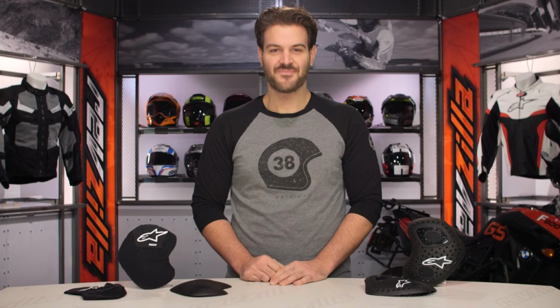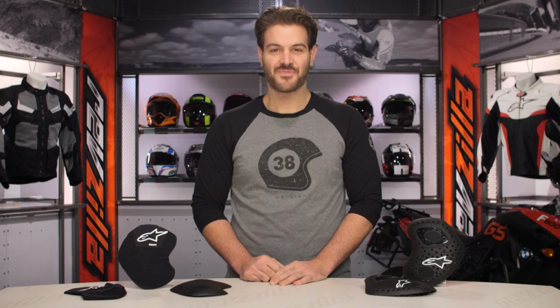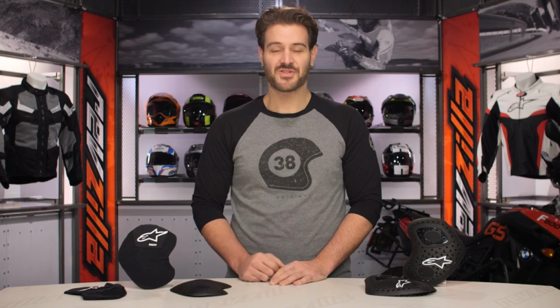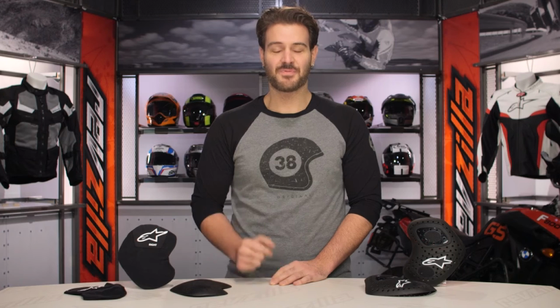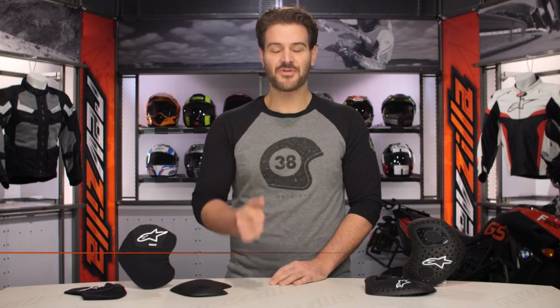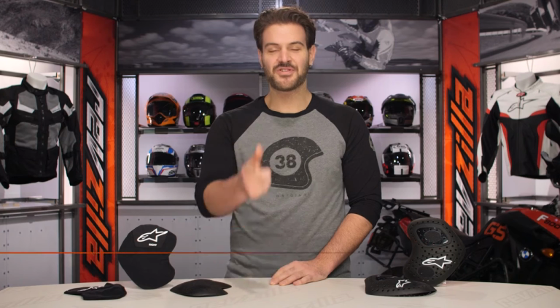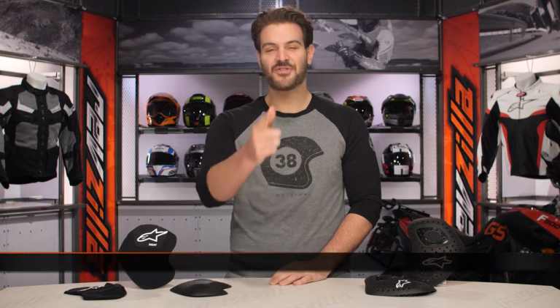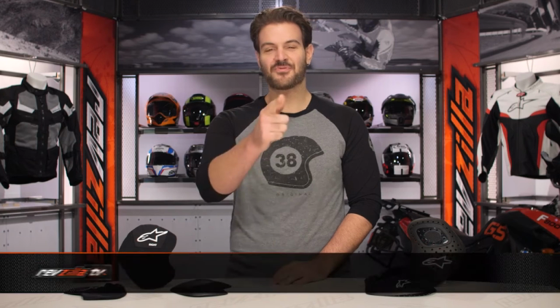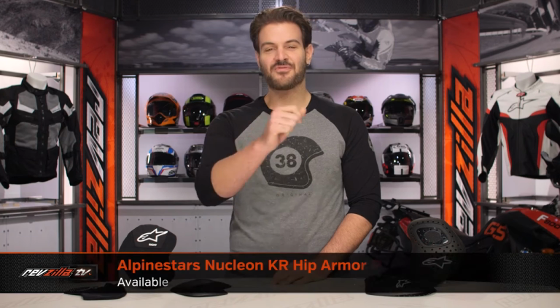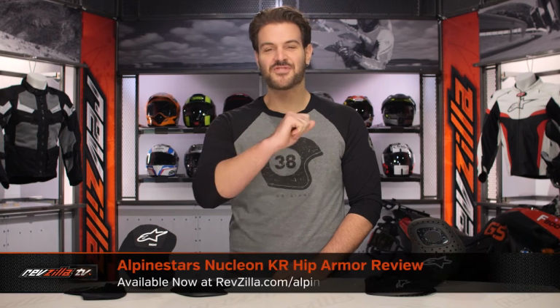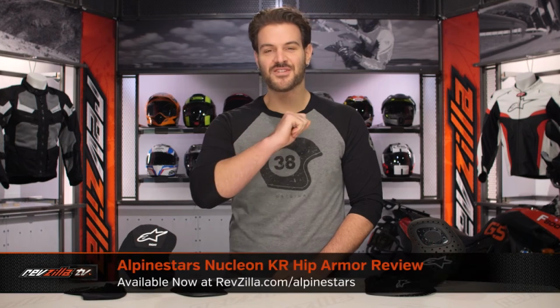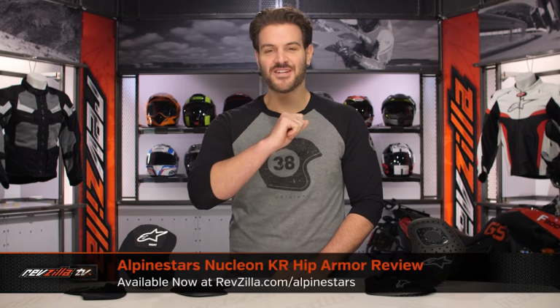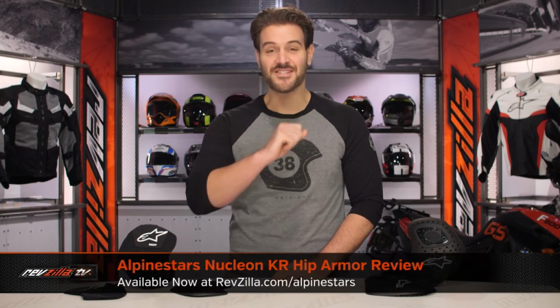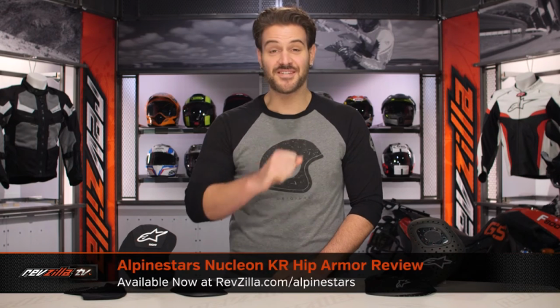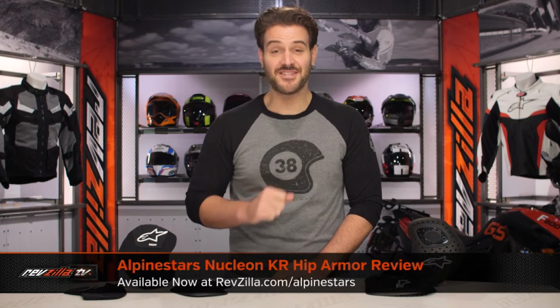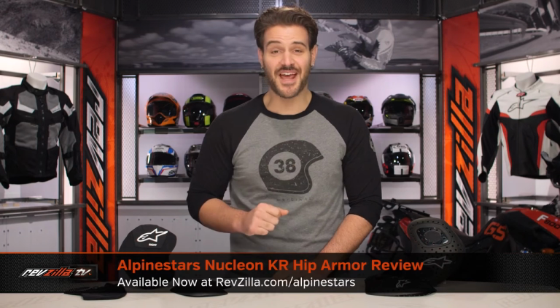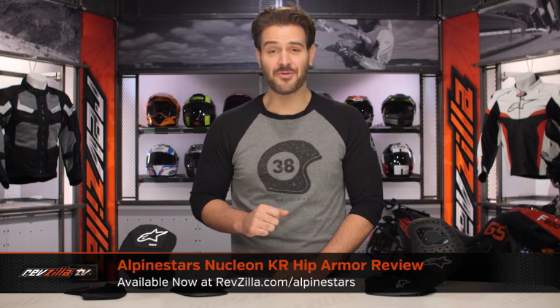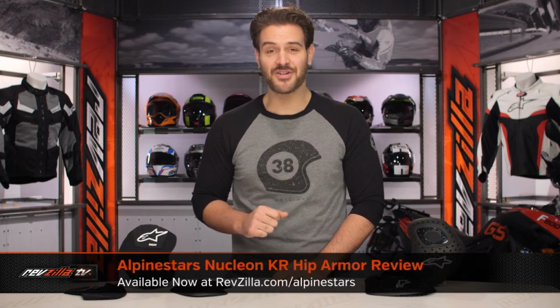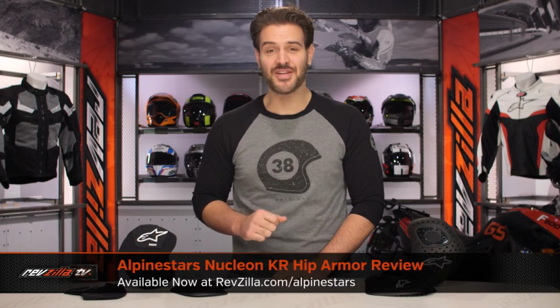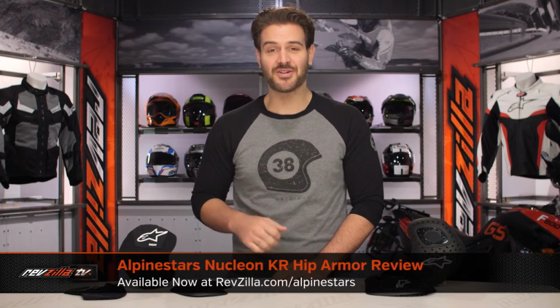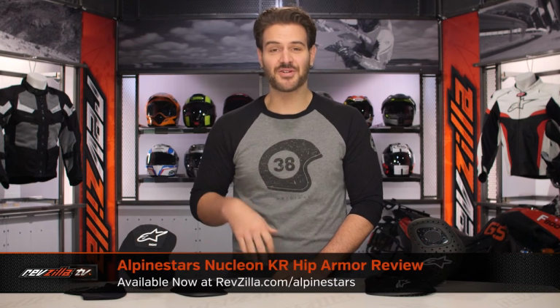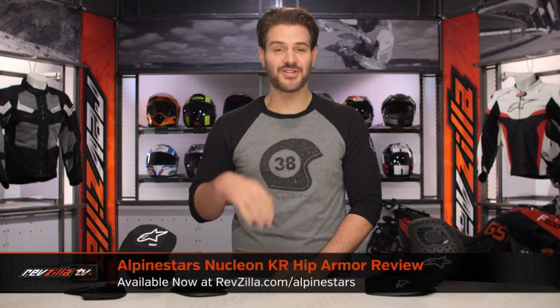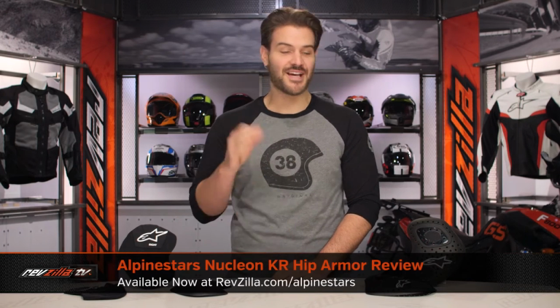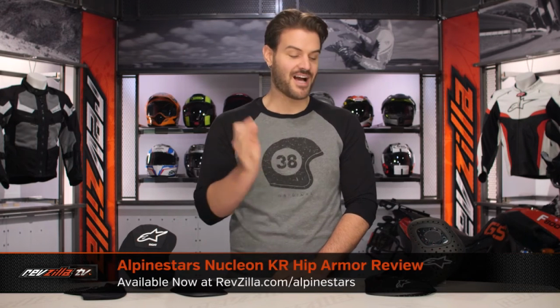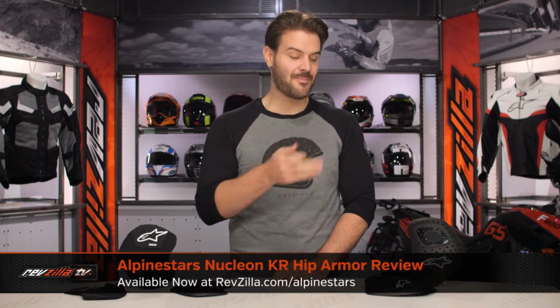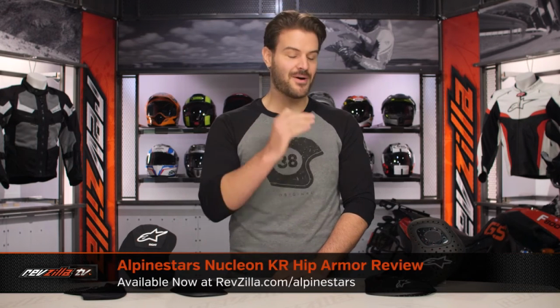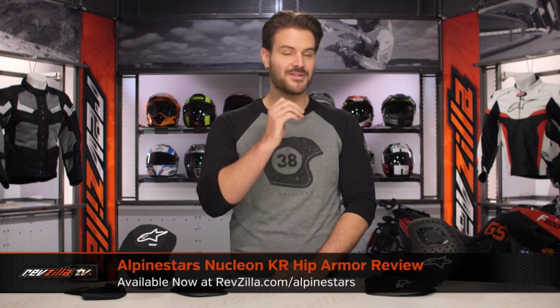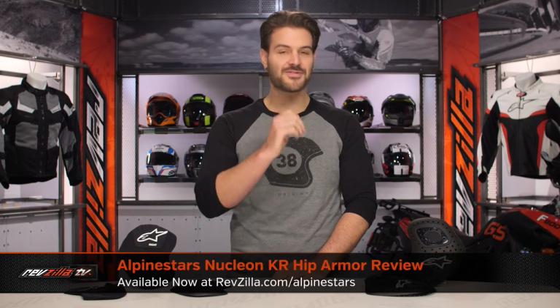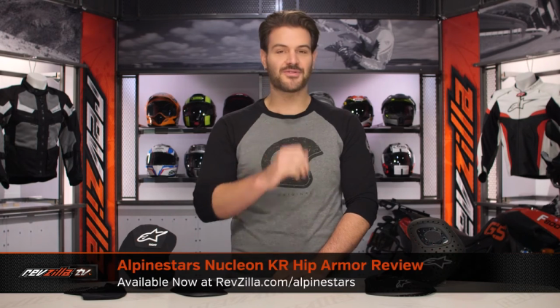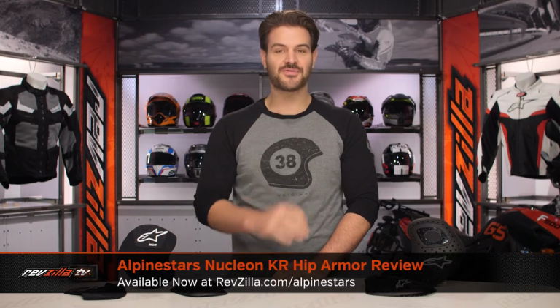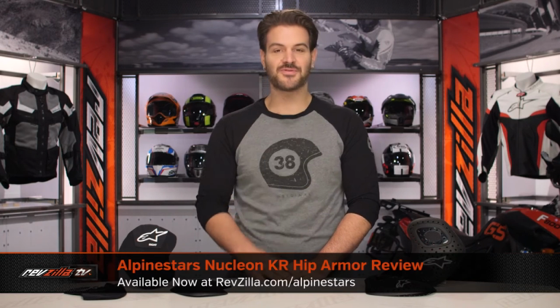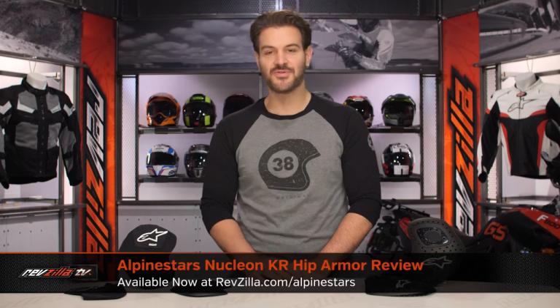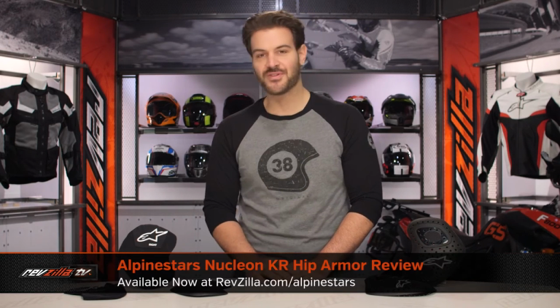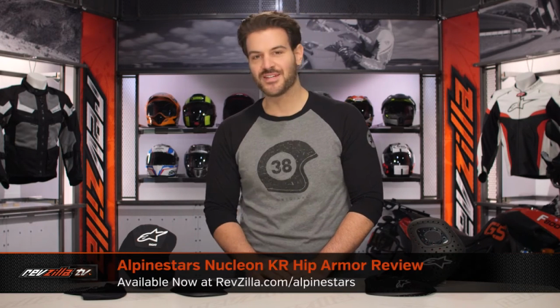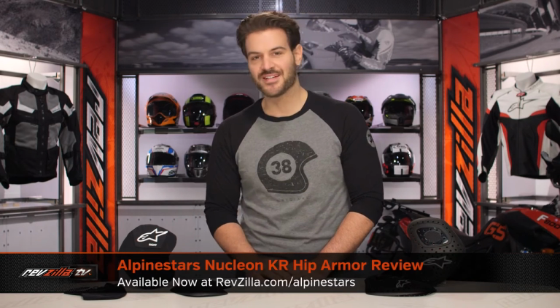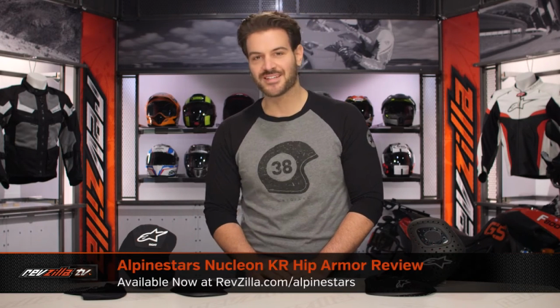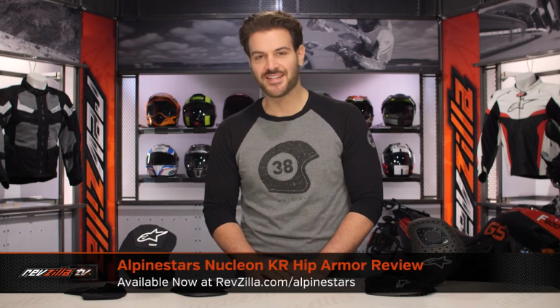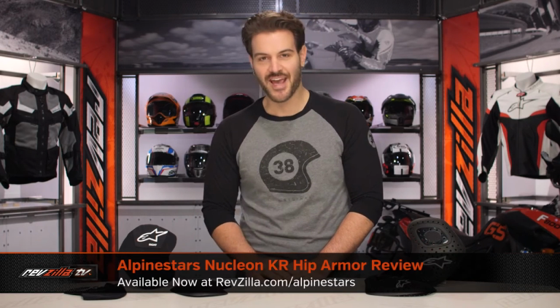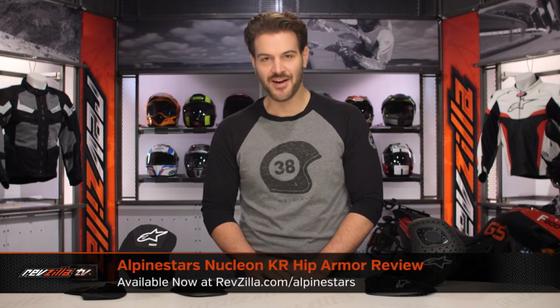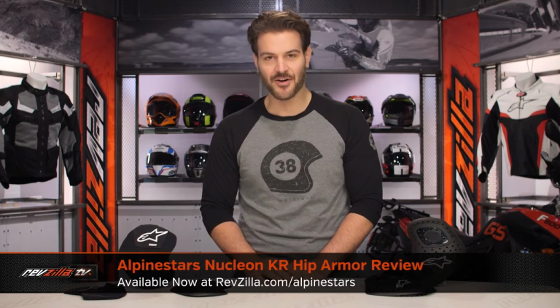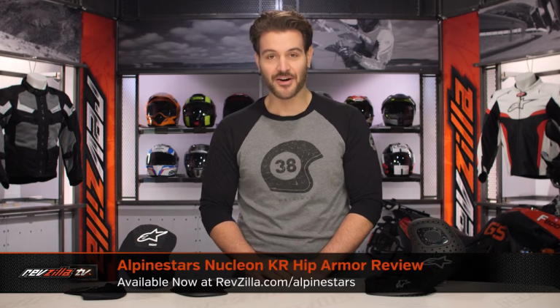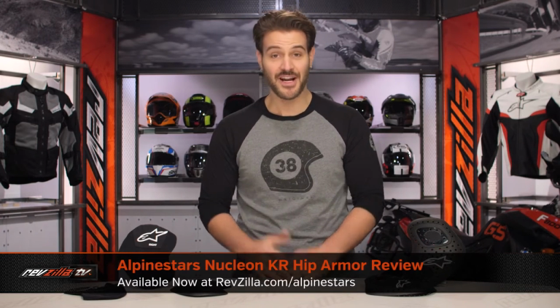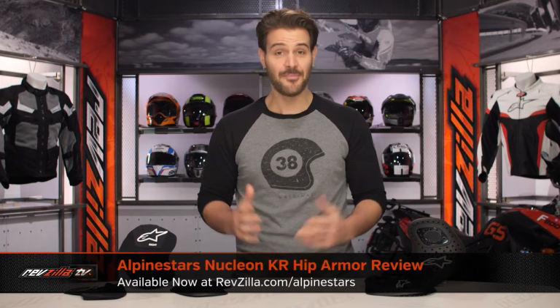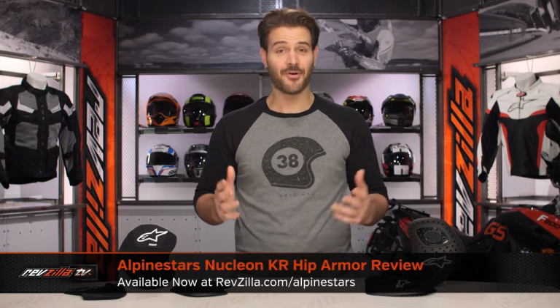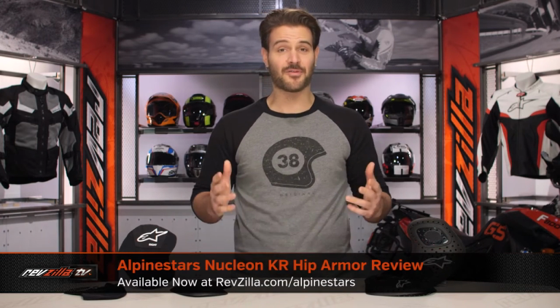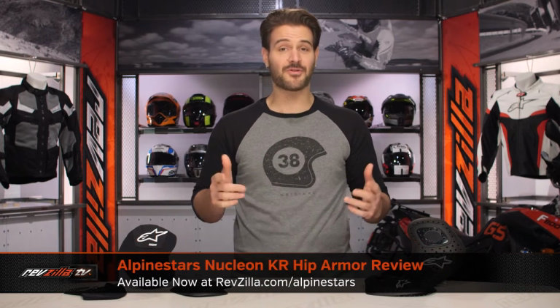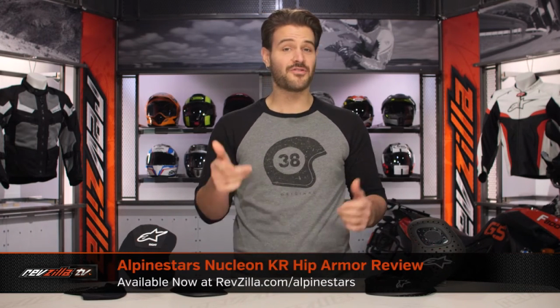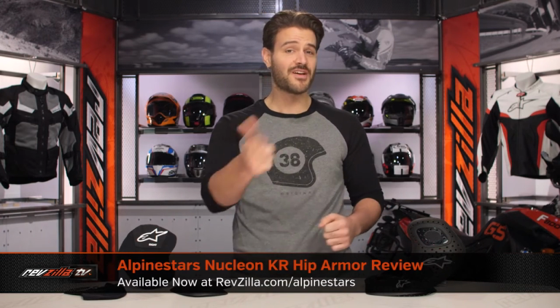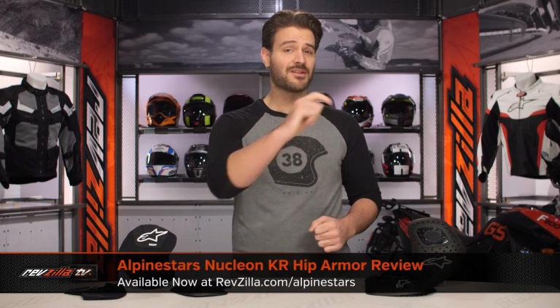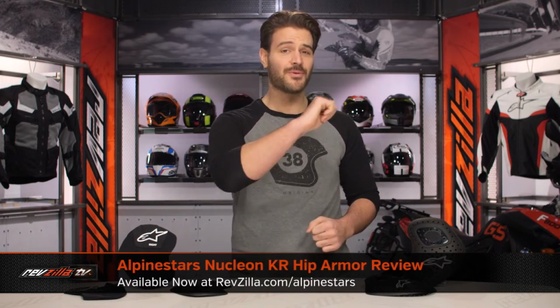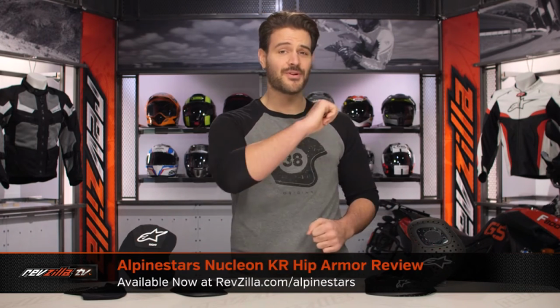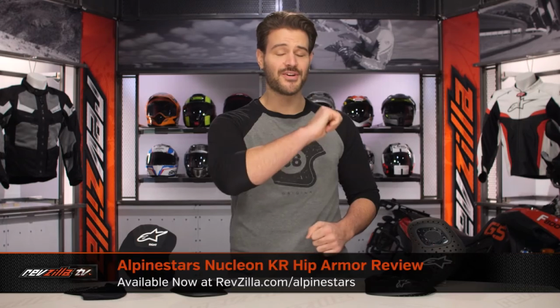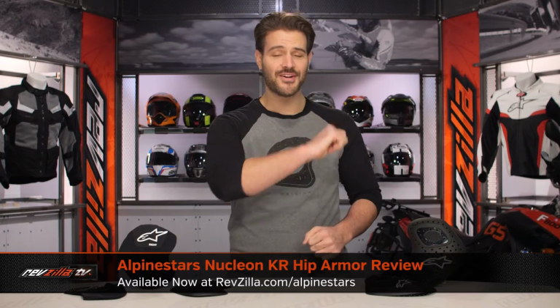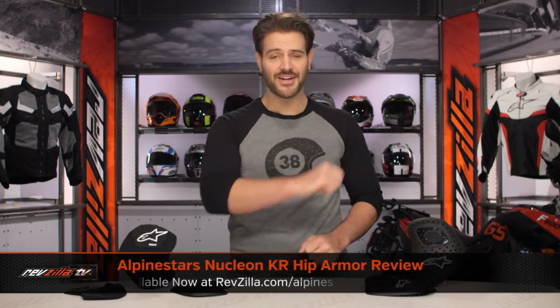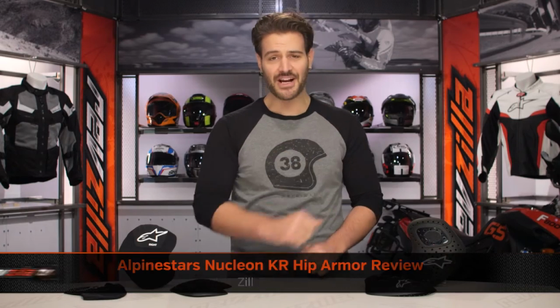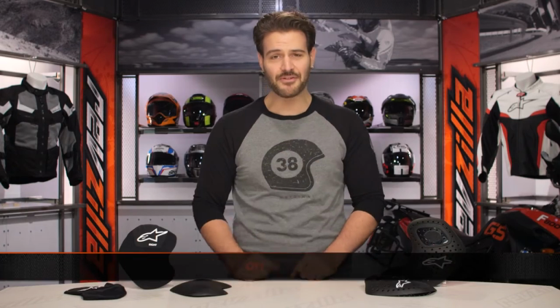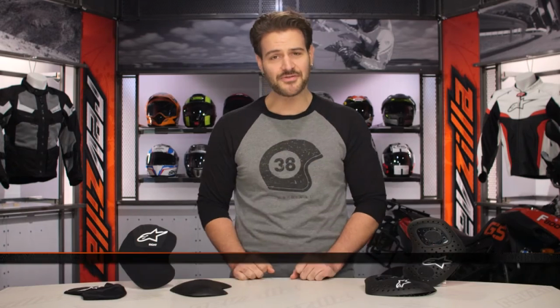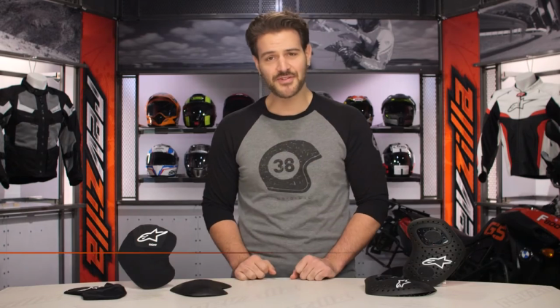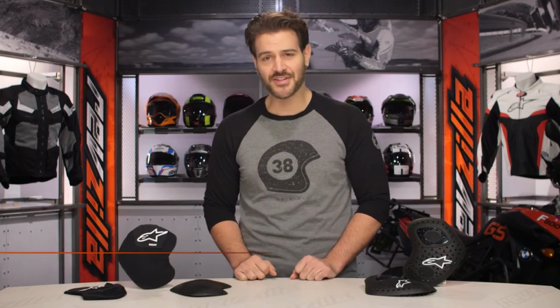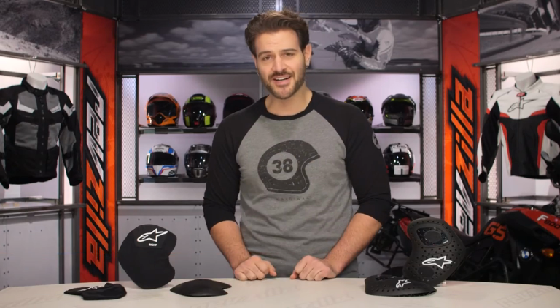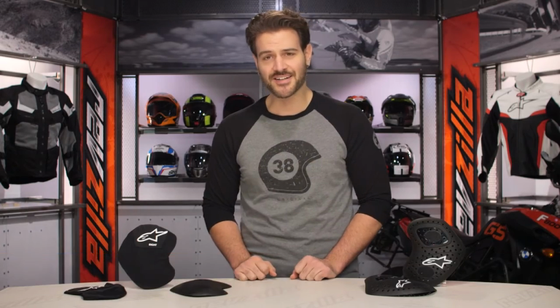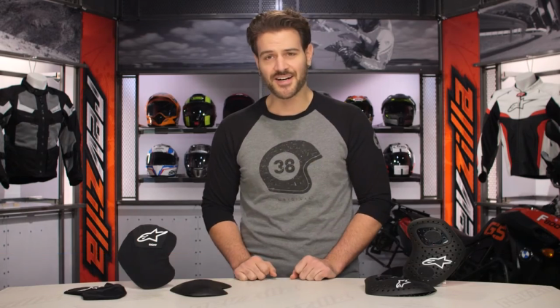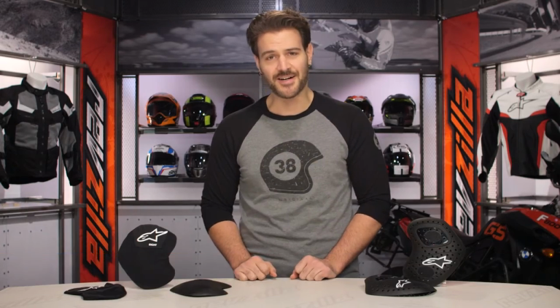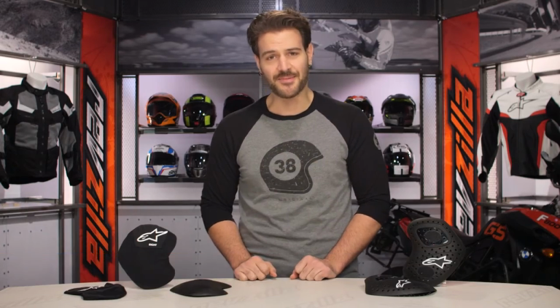Spurgeon here with RevZilla. Today we're going to take a look at the Alpinestars Nucleon KR hip armor, available at RevZilla.com.